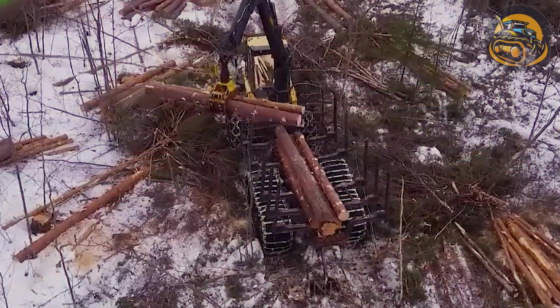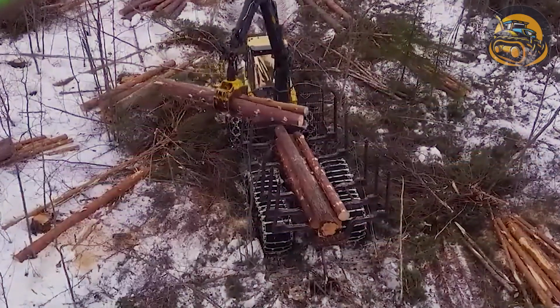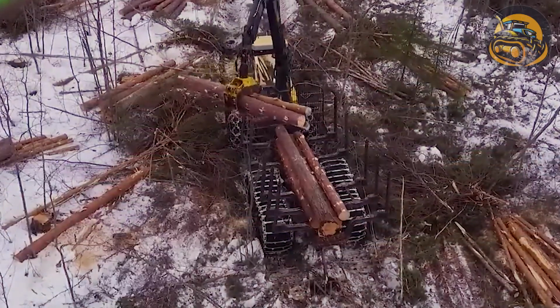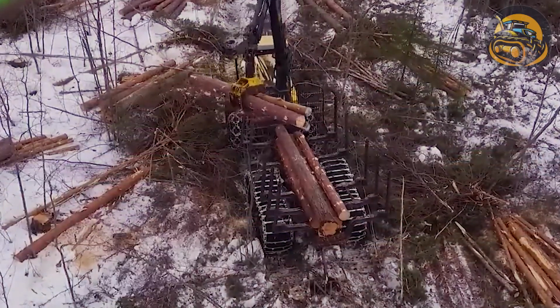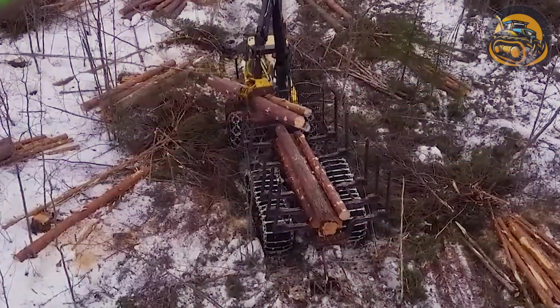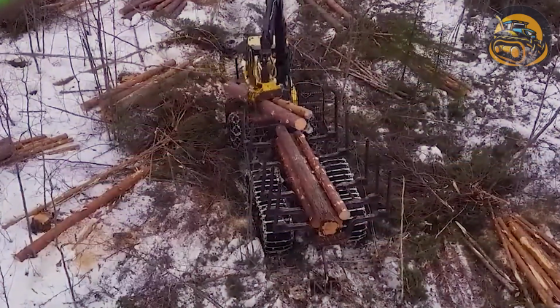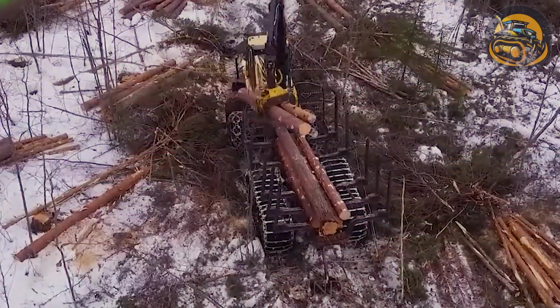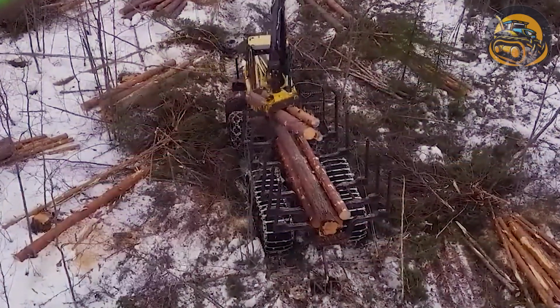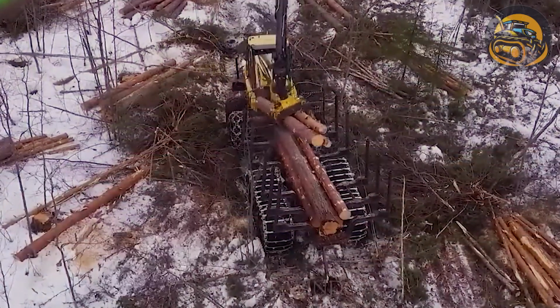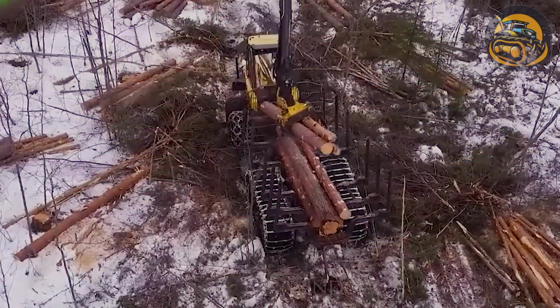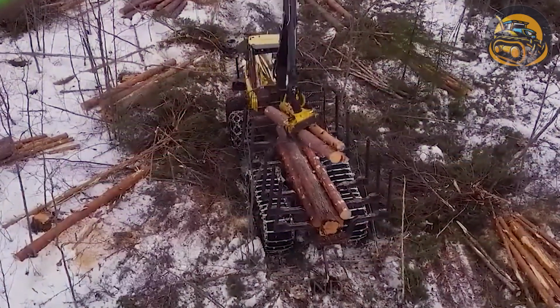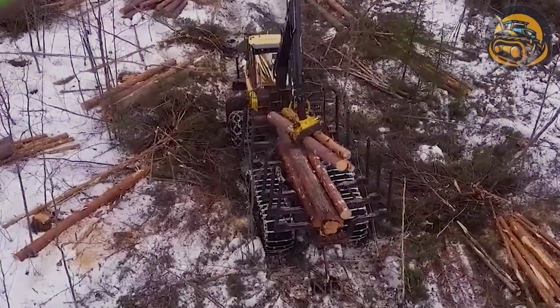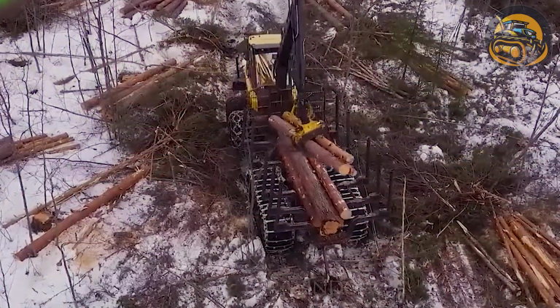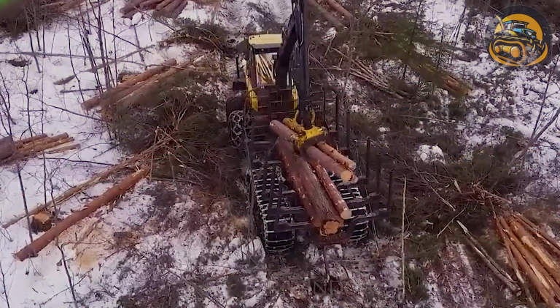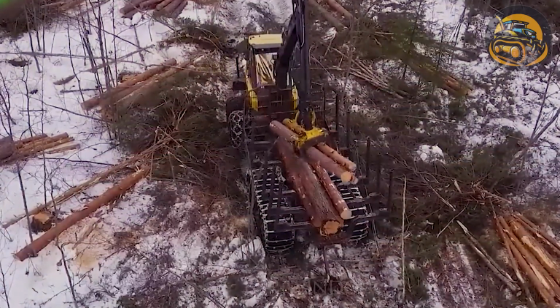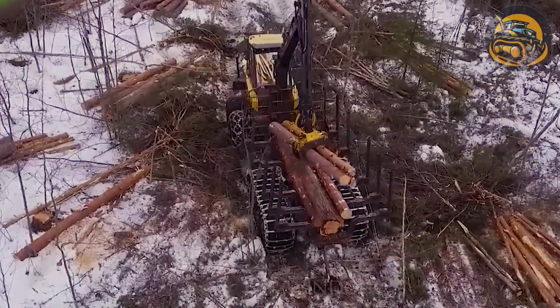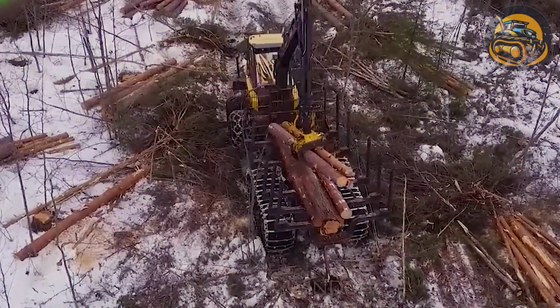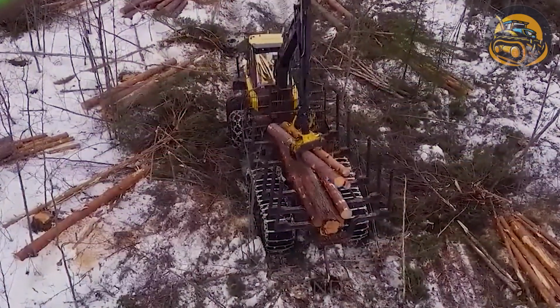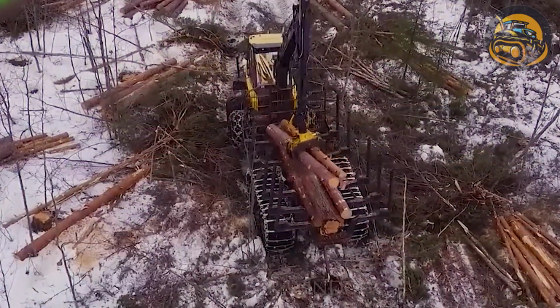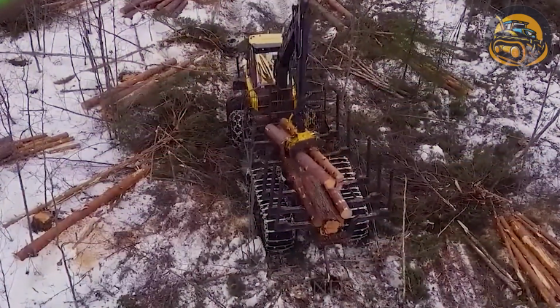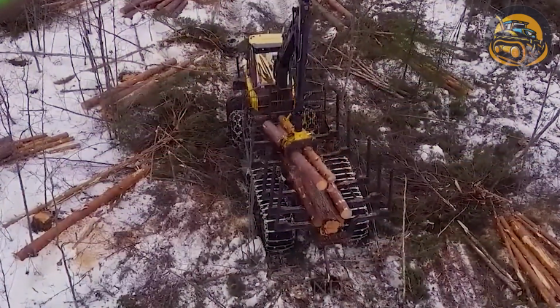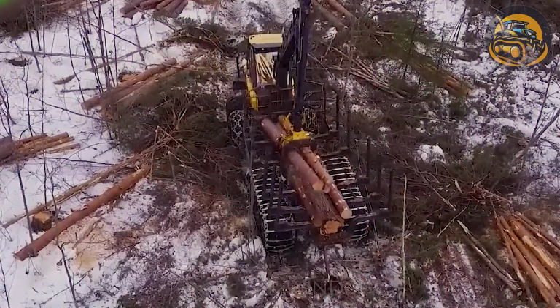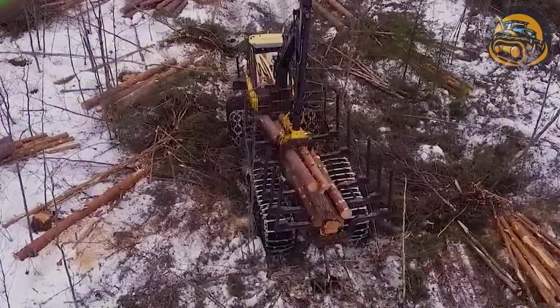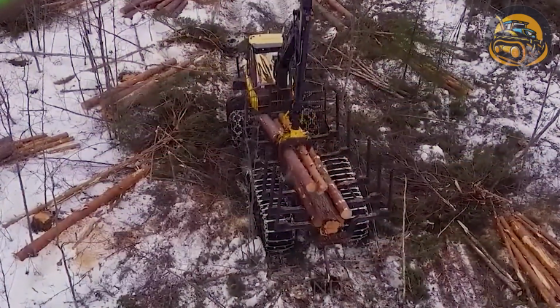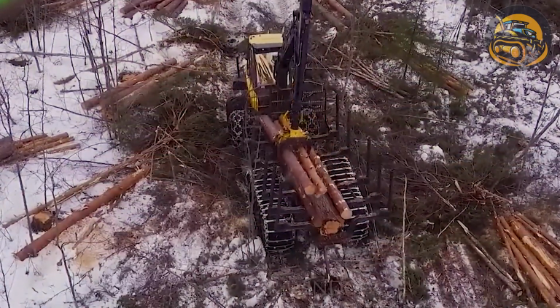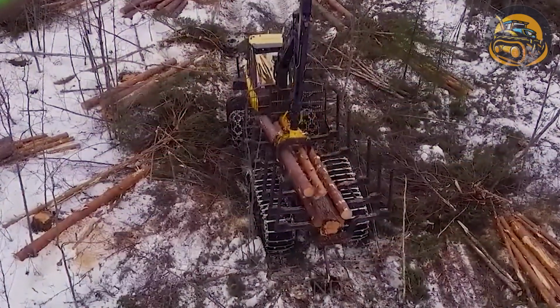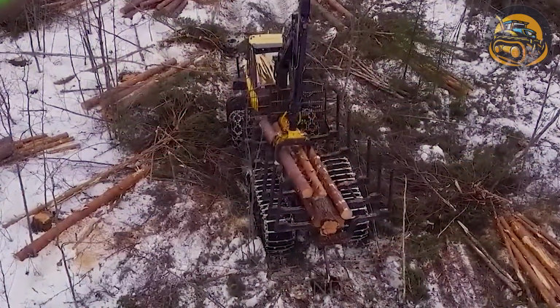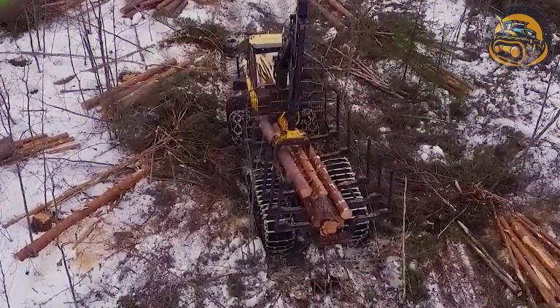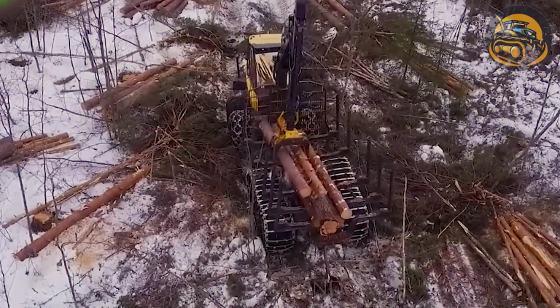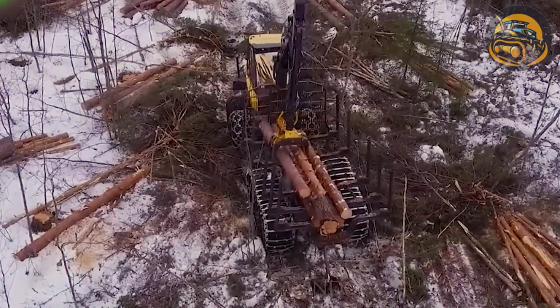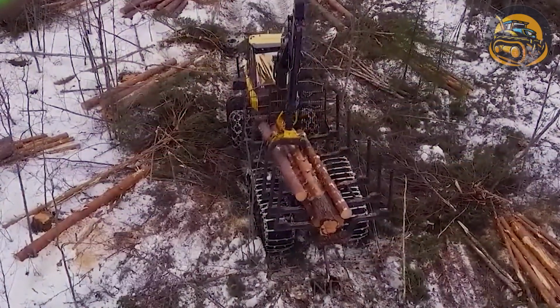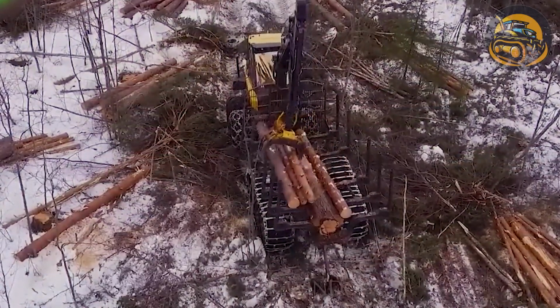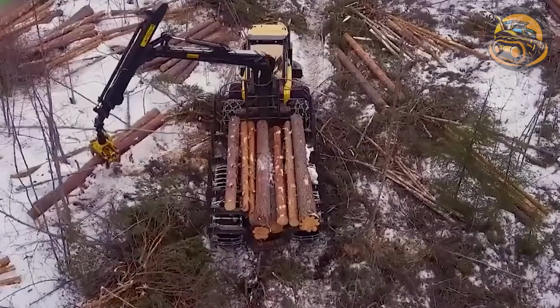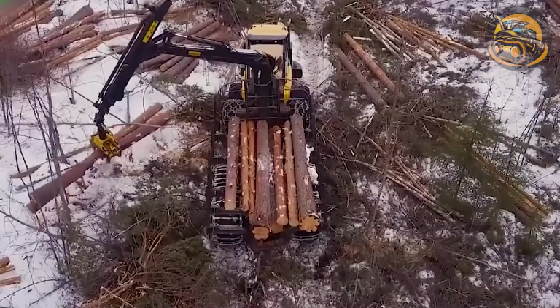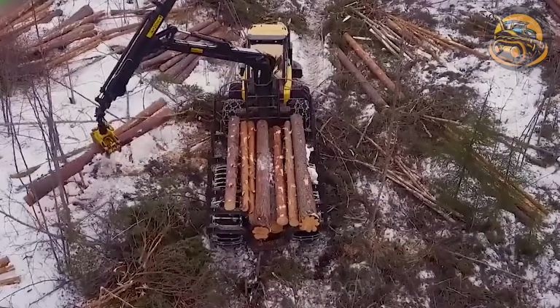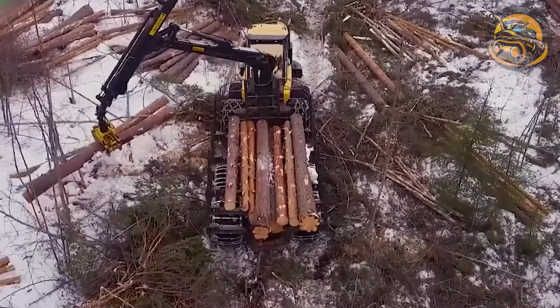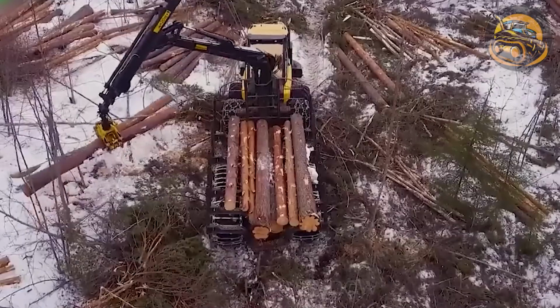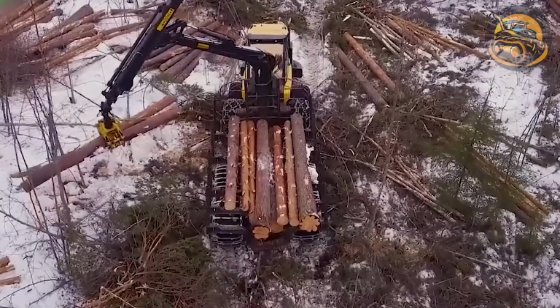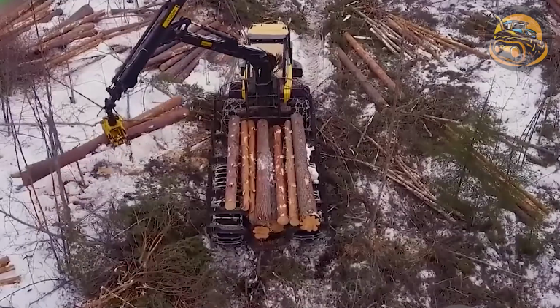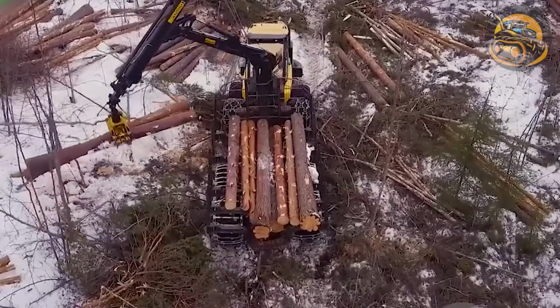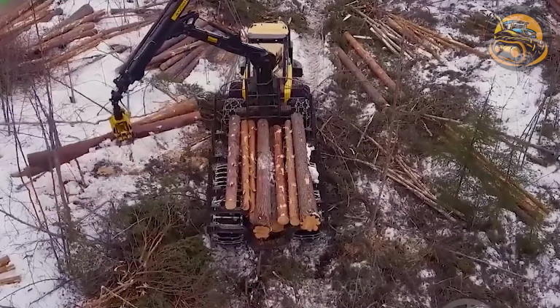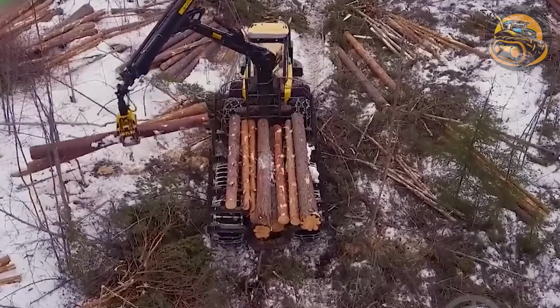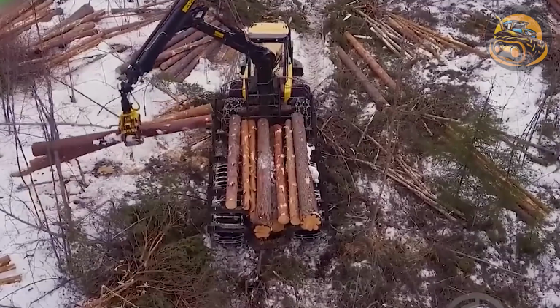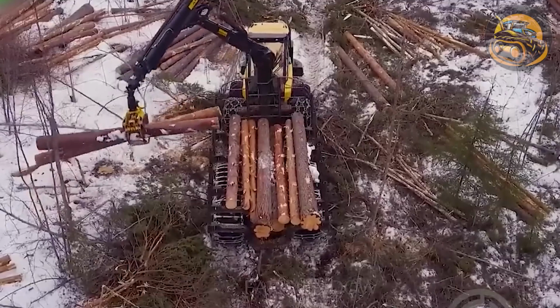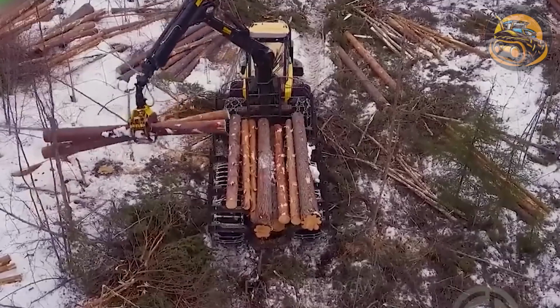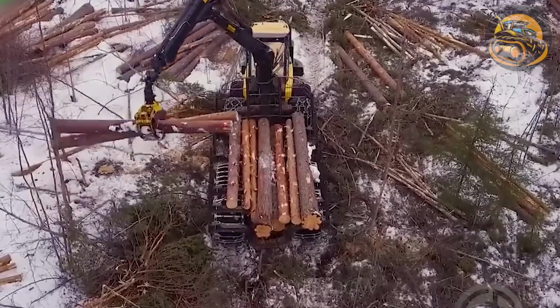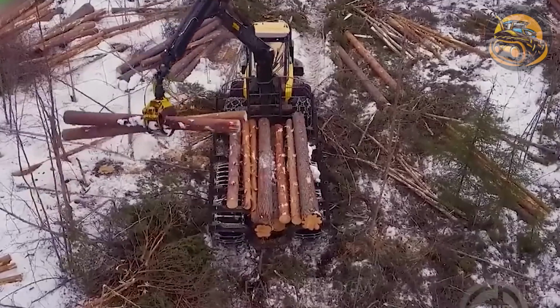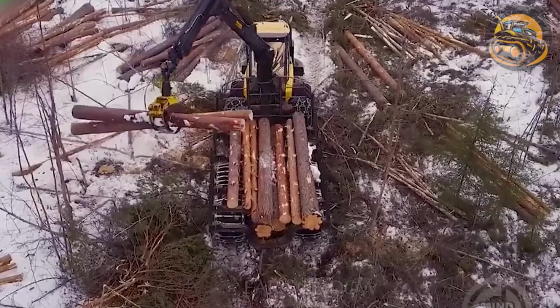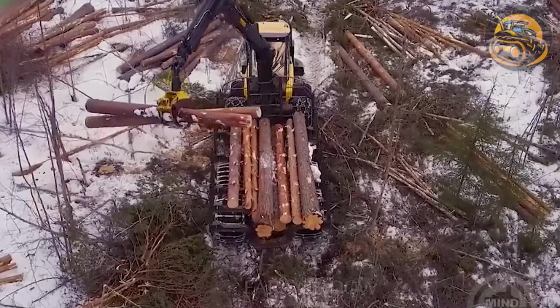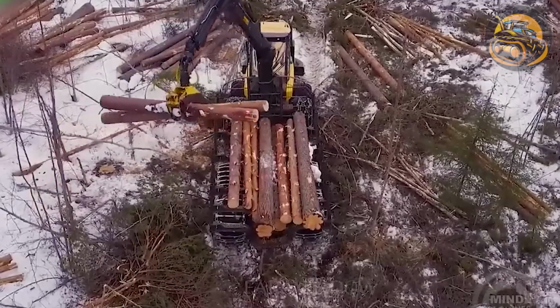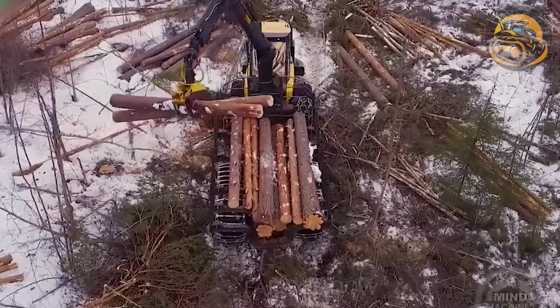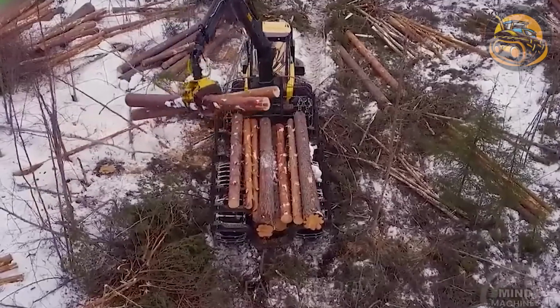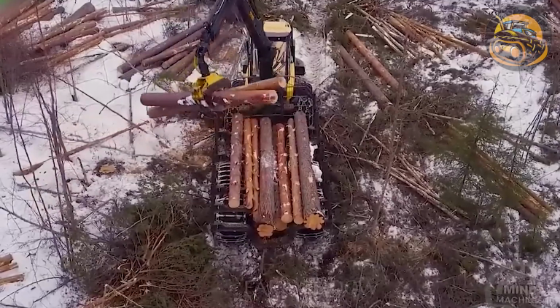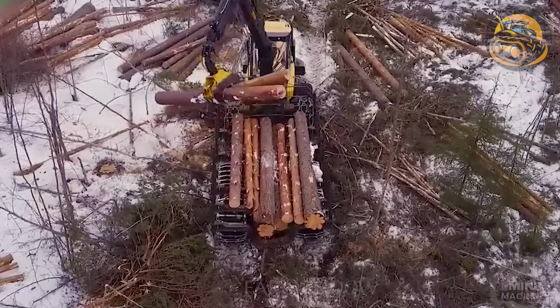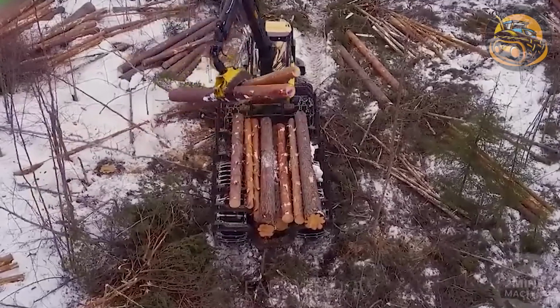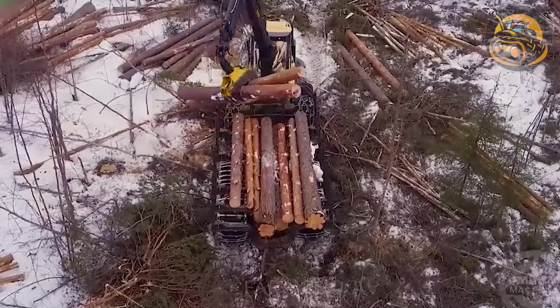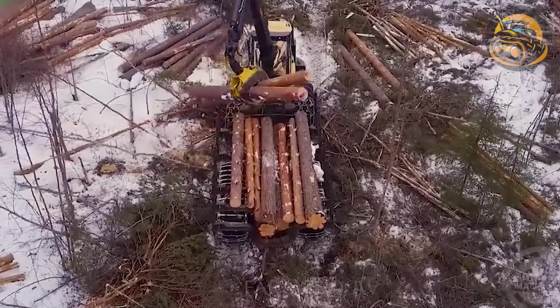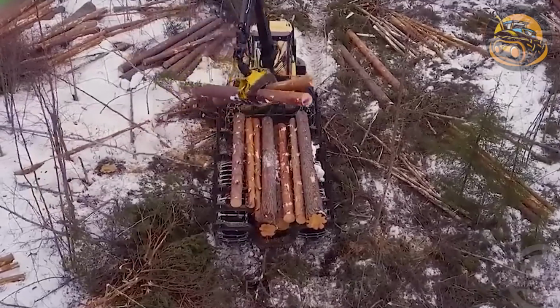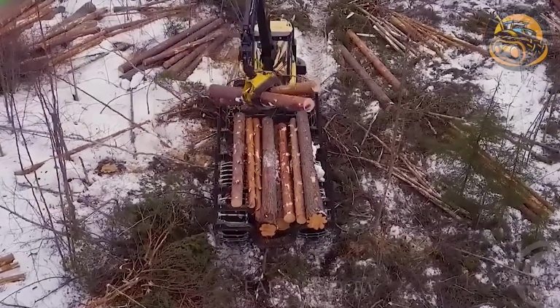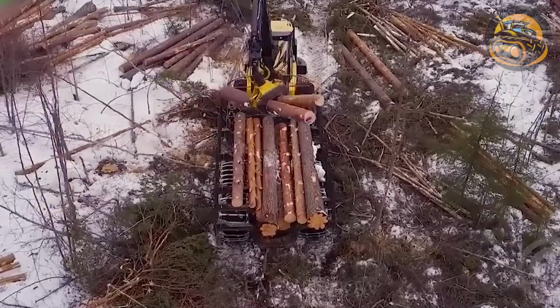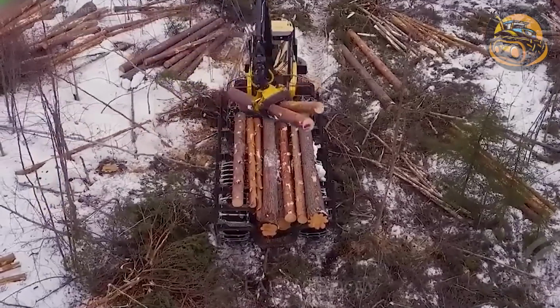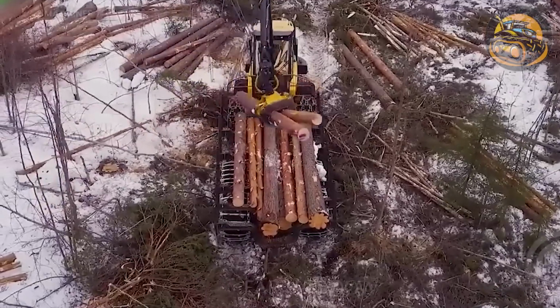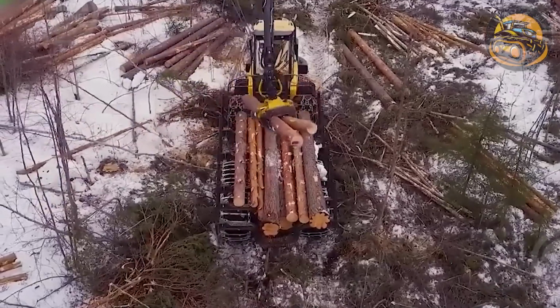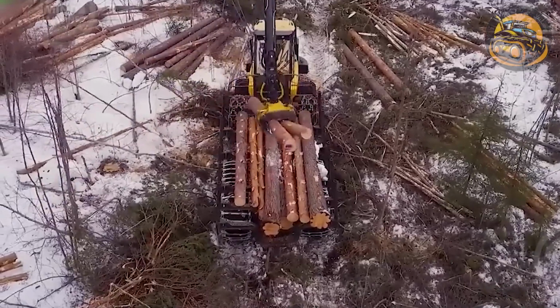This machine efficiently transports felled logs and tree branches, as demonstrated by its swift collection and stacking of the logs.